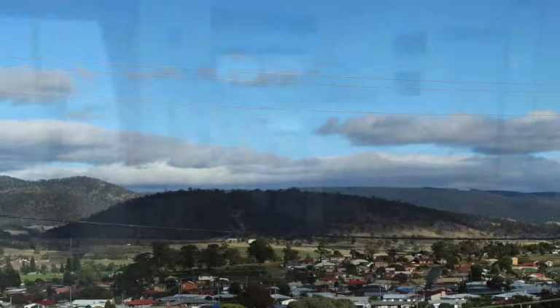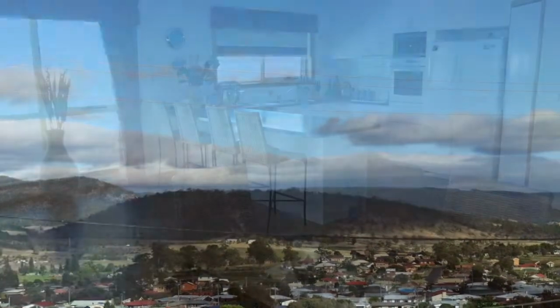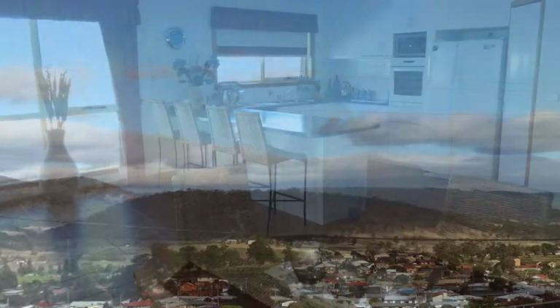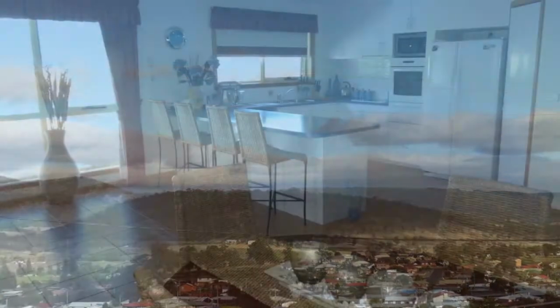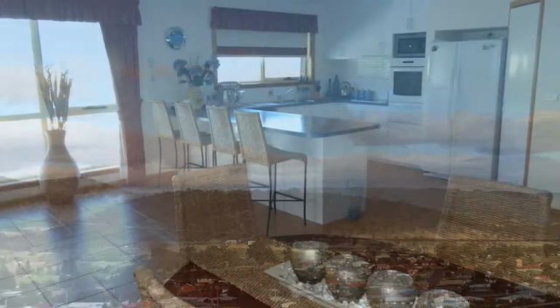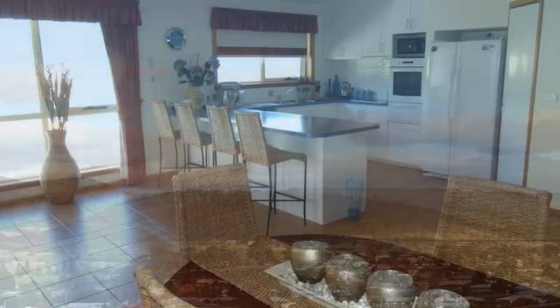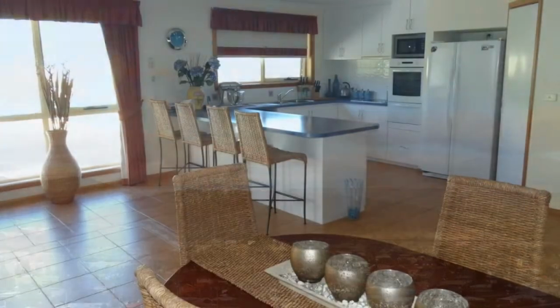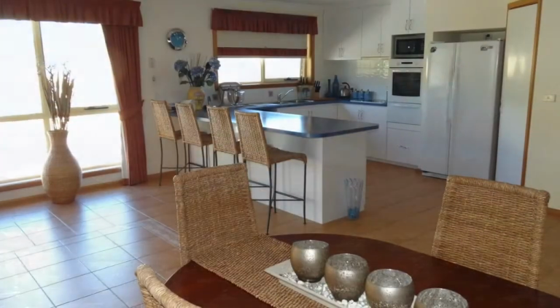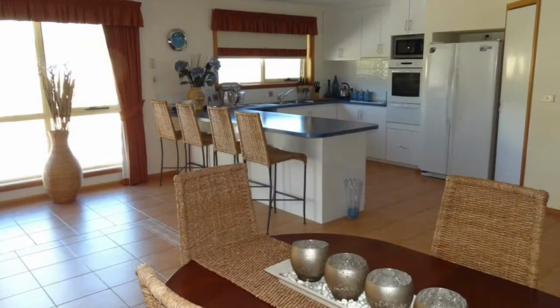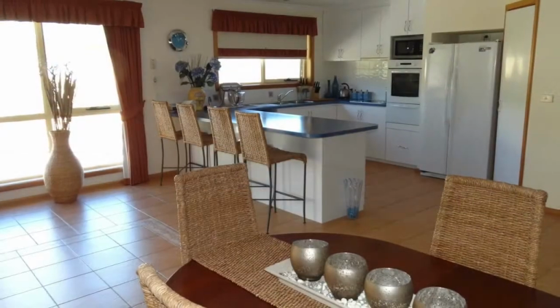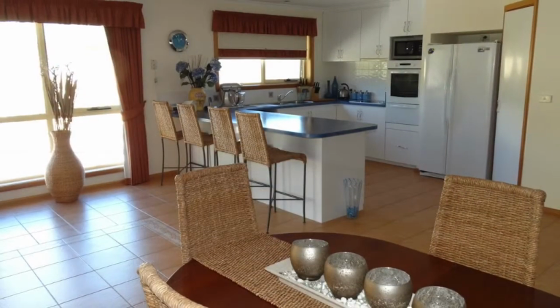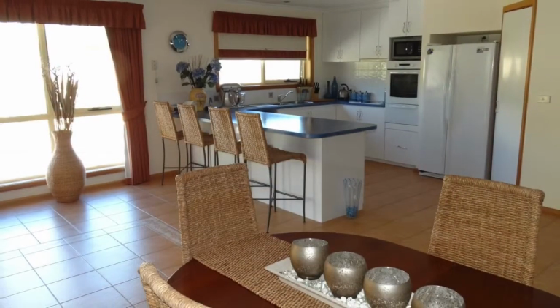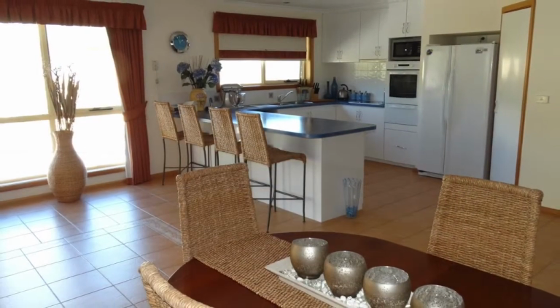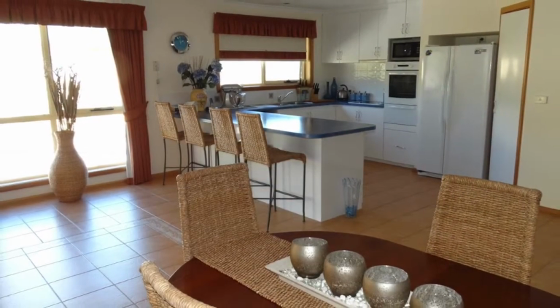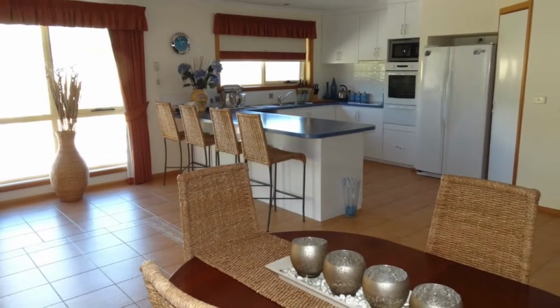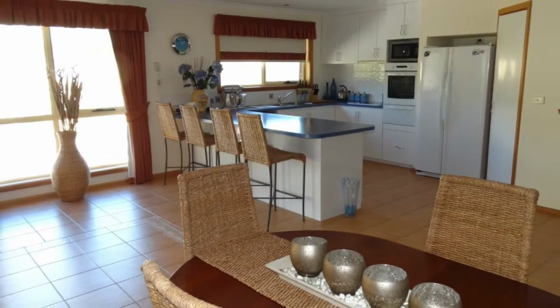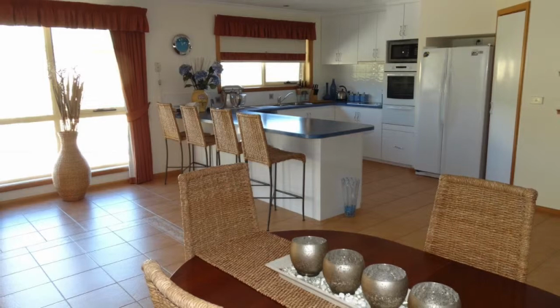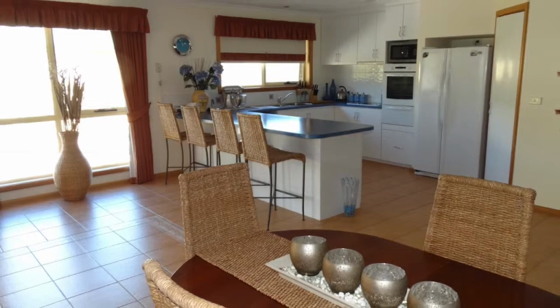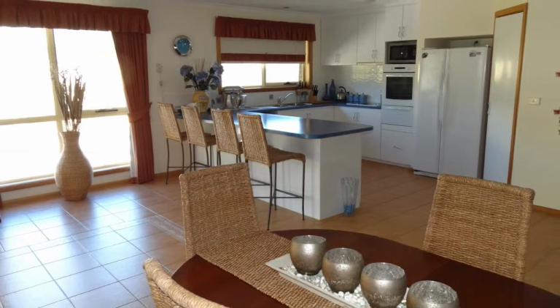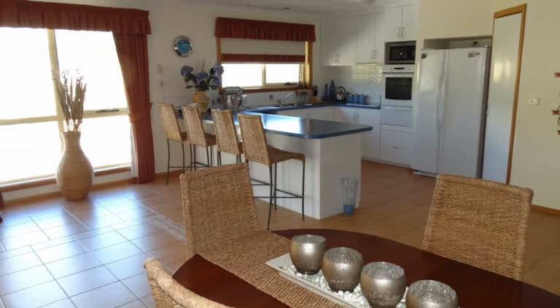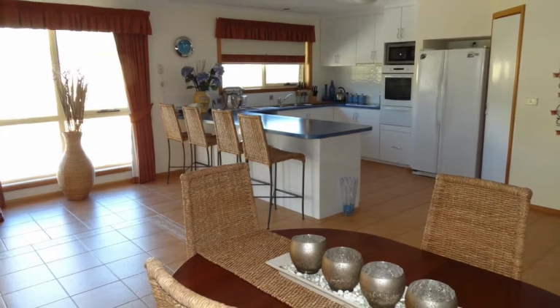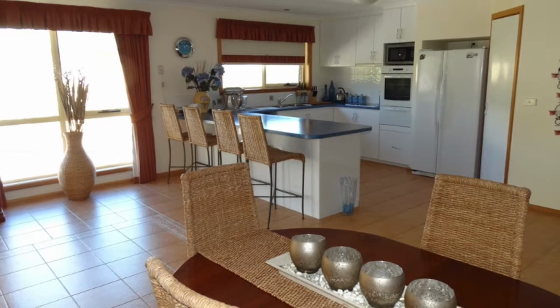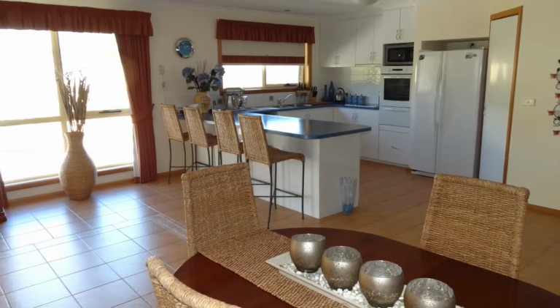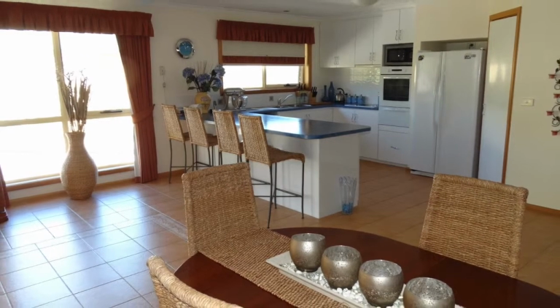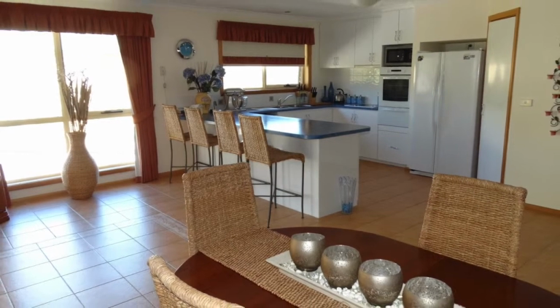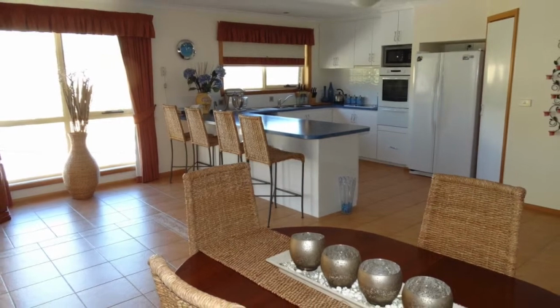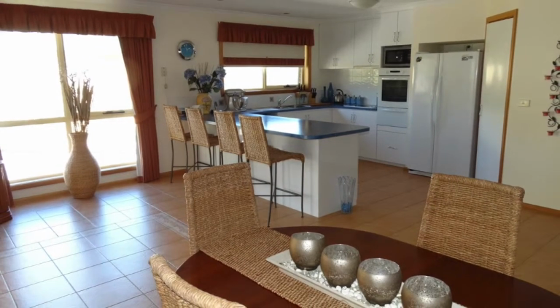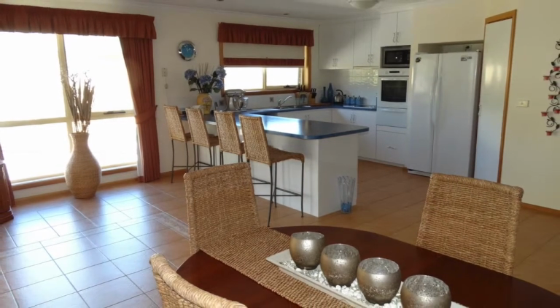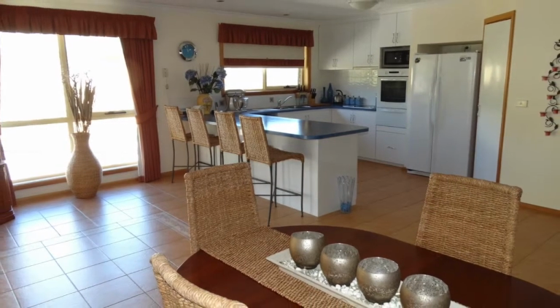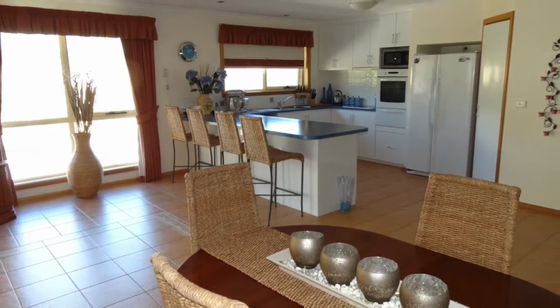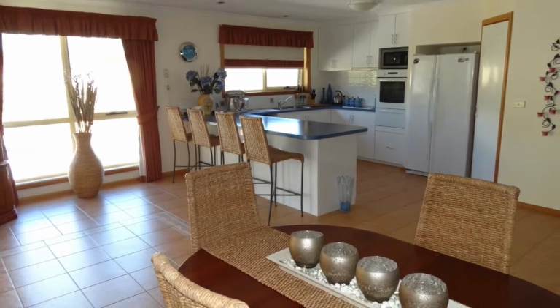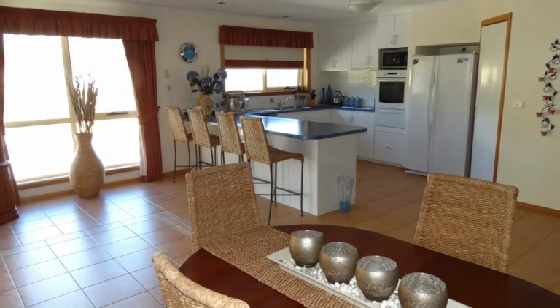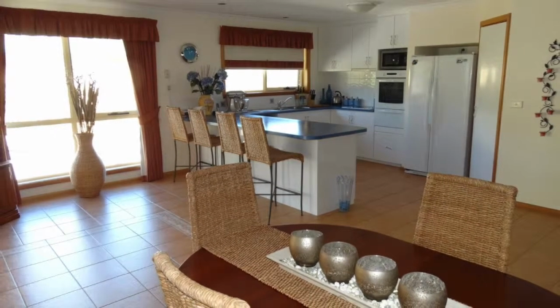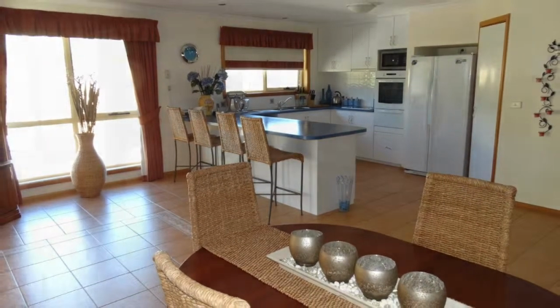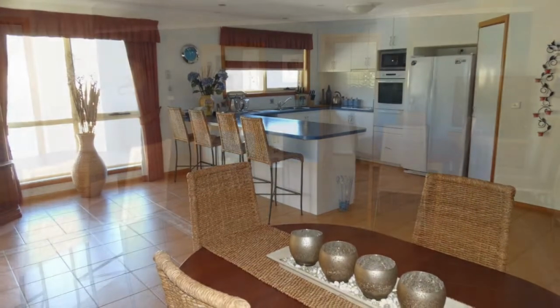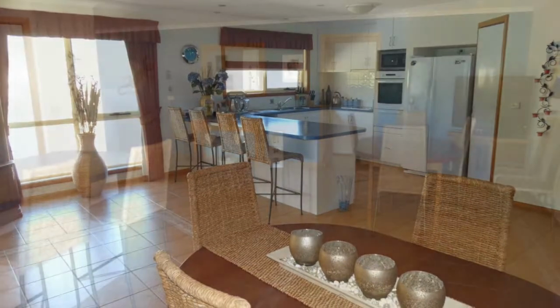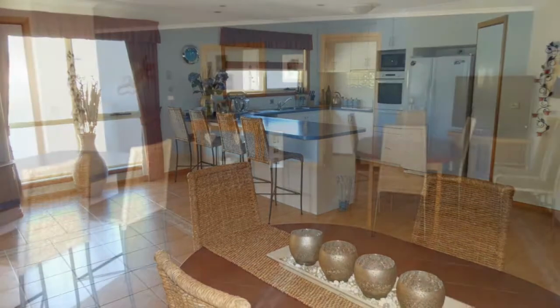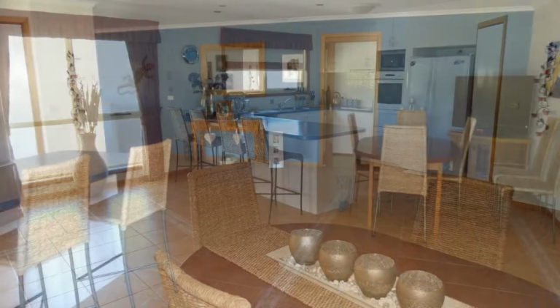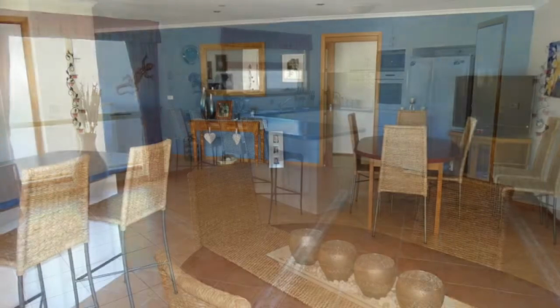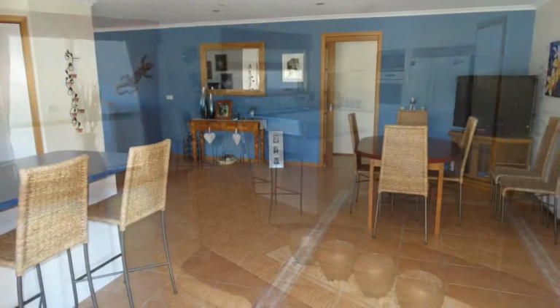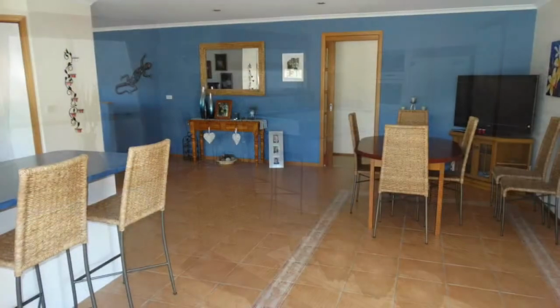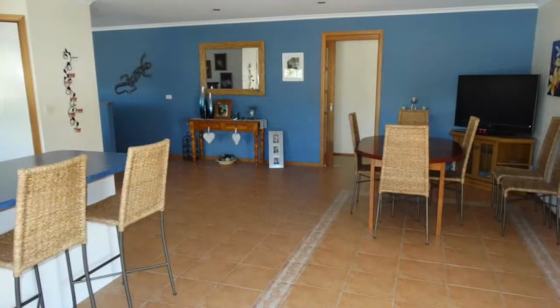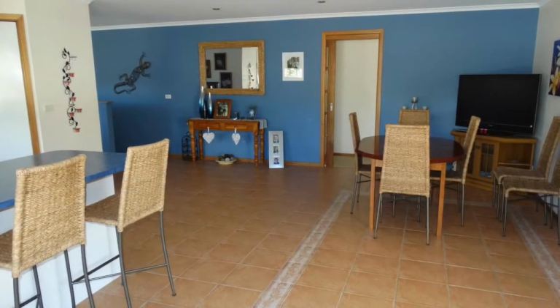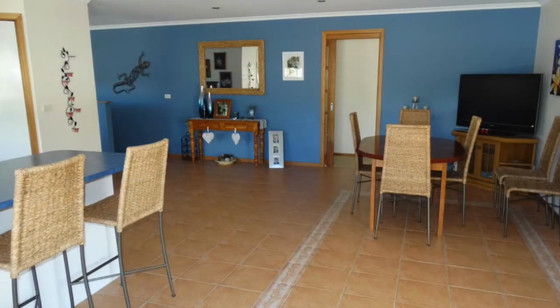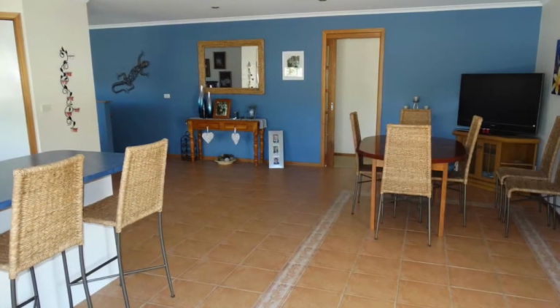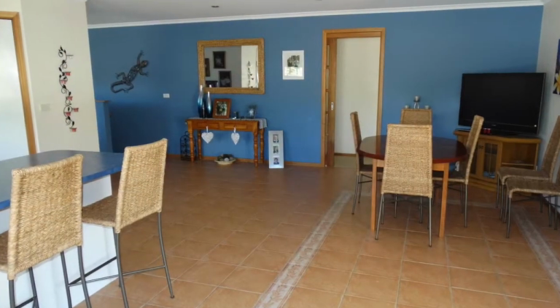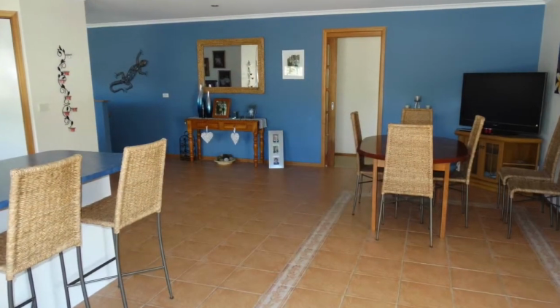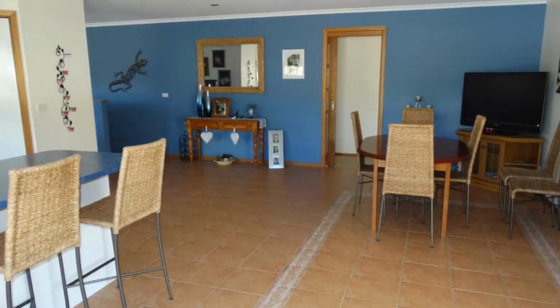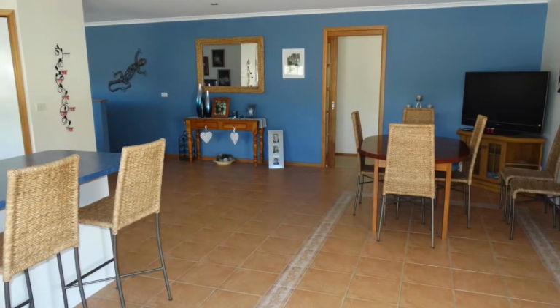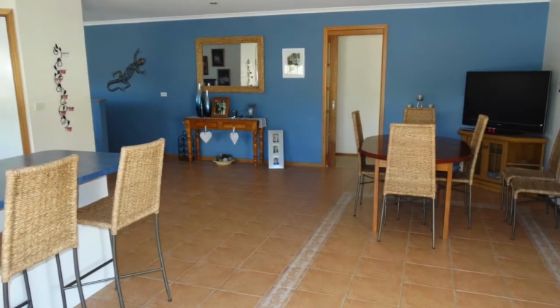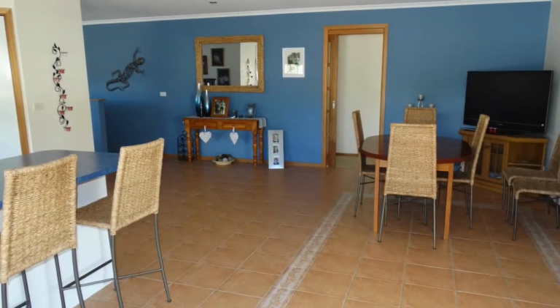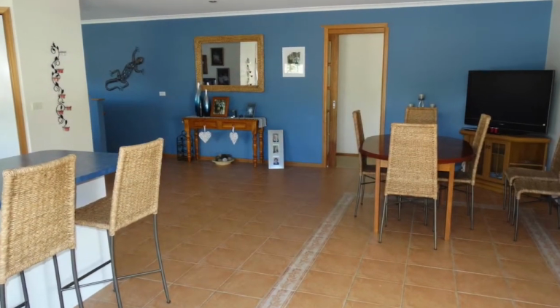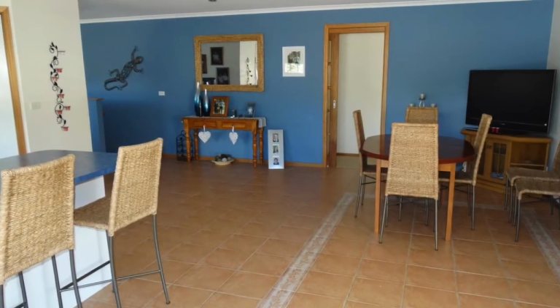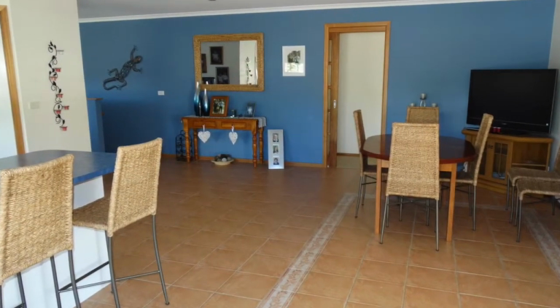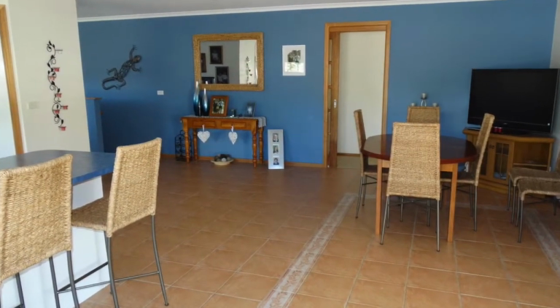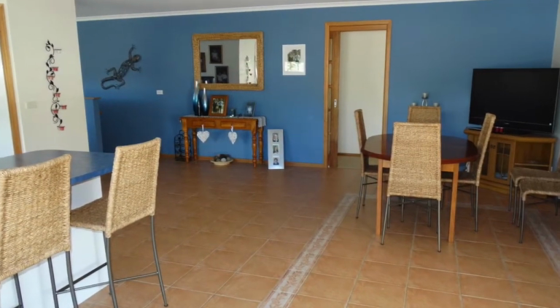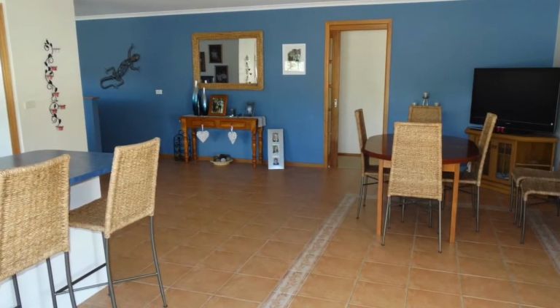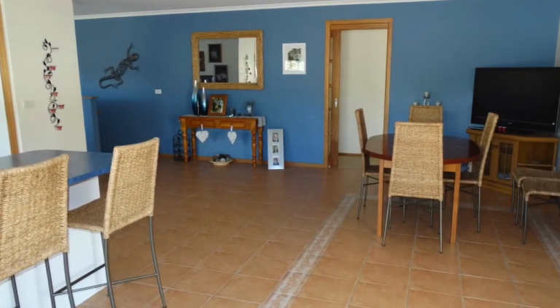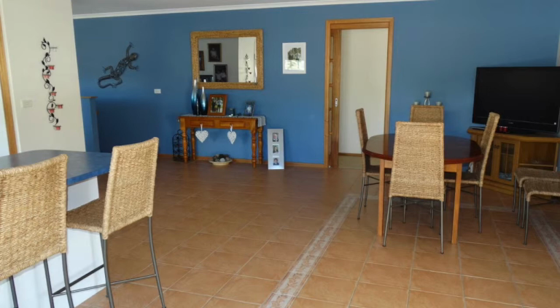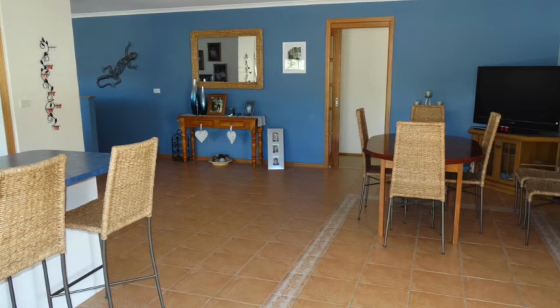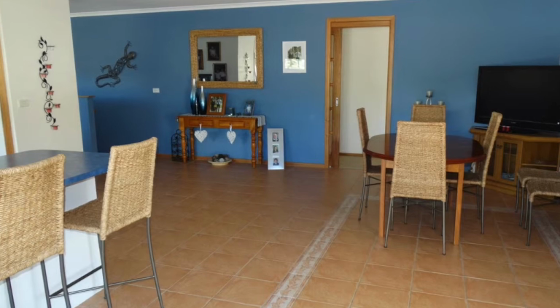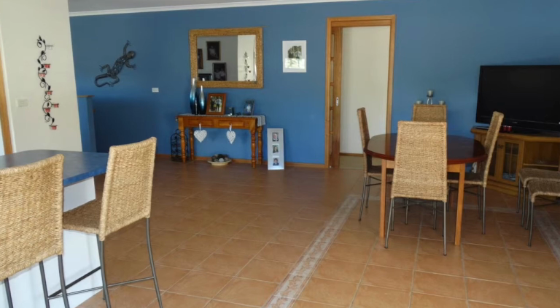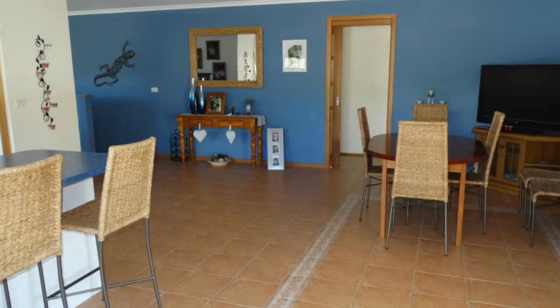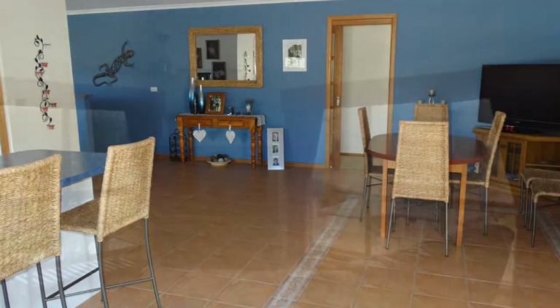The modern kitchen includes a large bench top and plenty of cupboards, with a huge dining room suitable for entertaining or a large family.